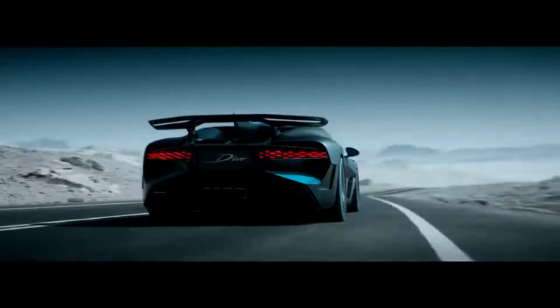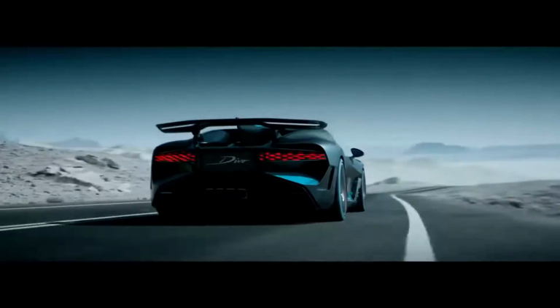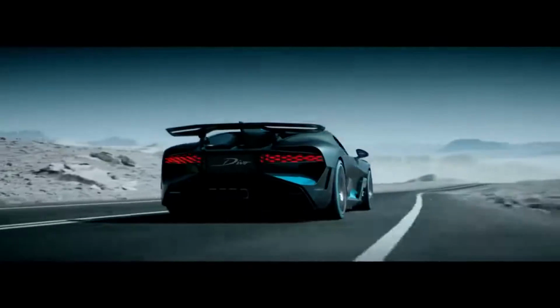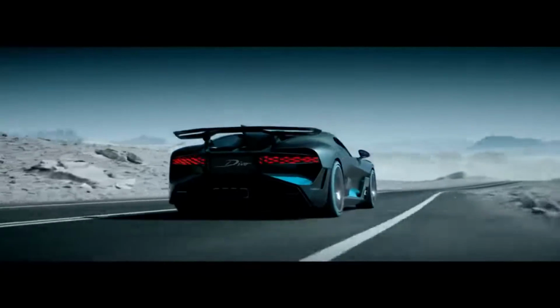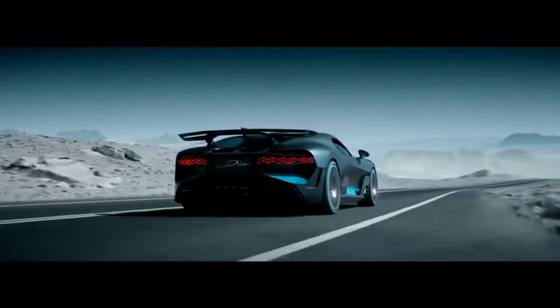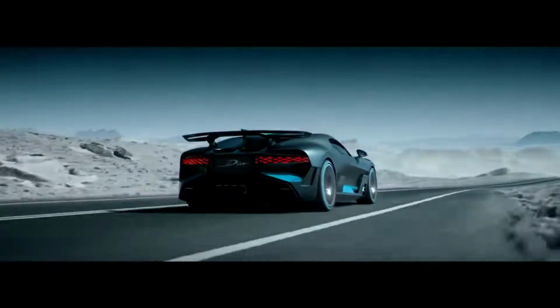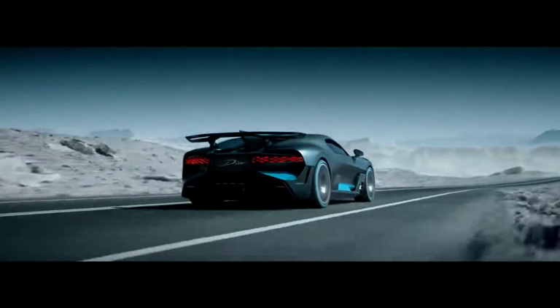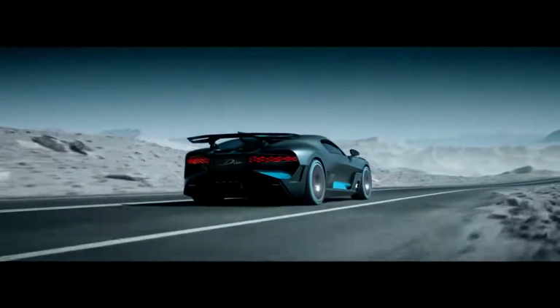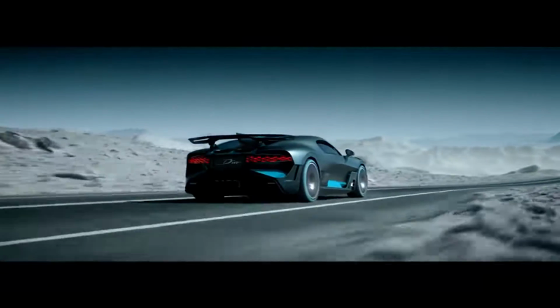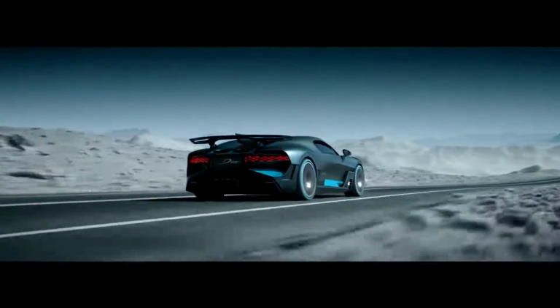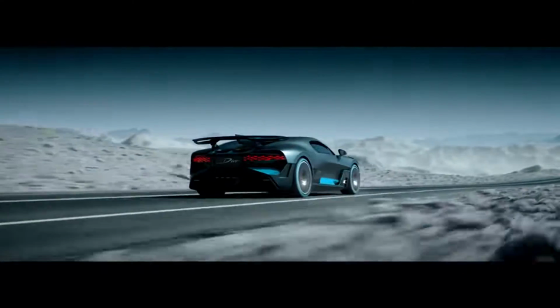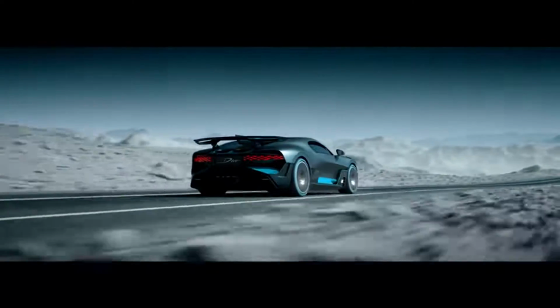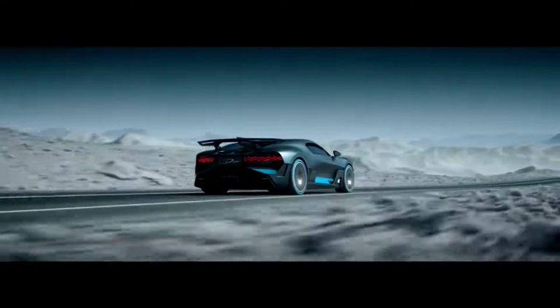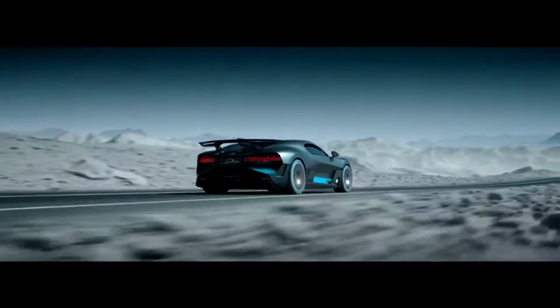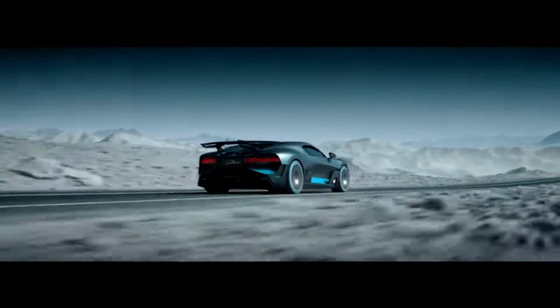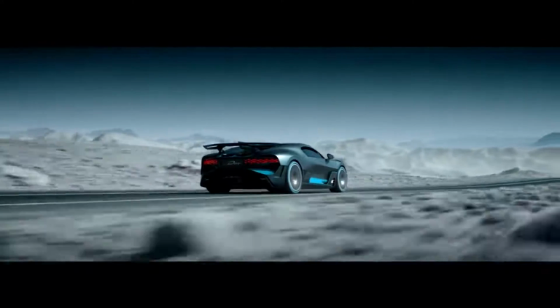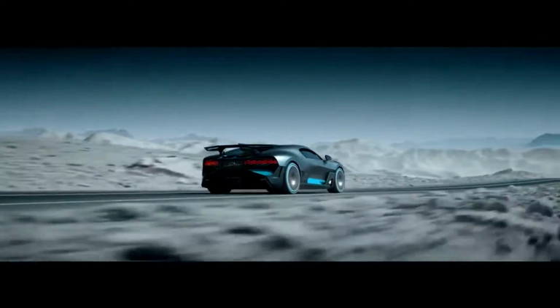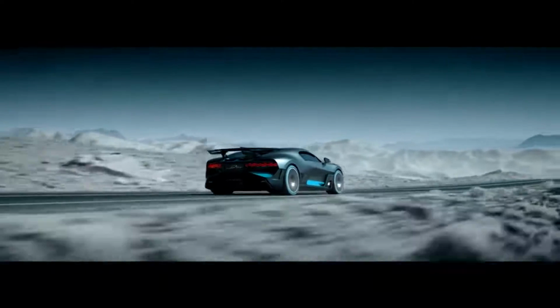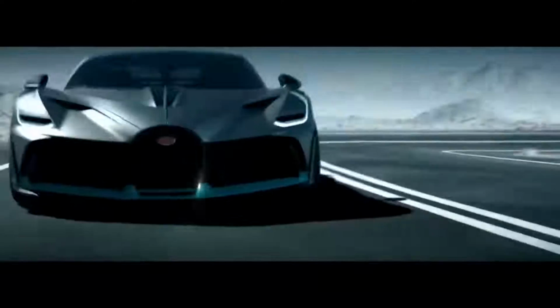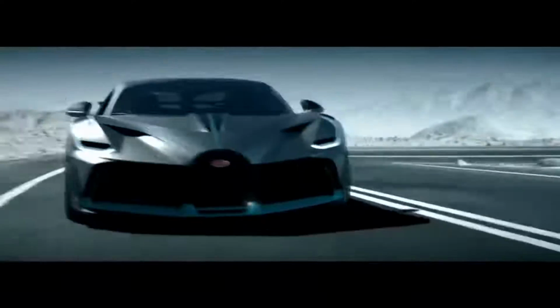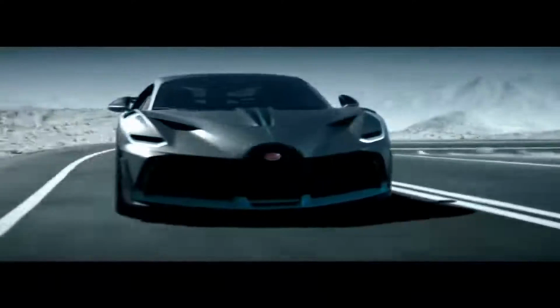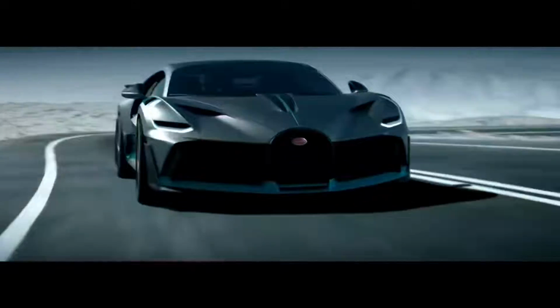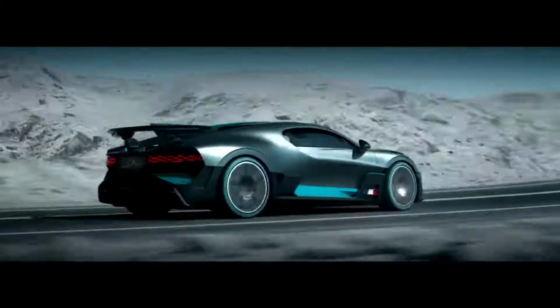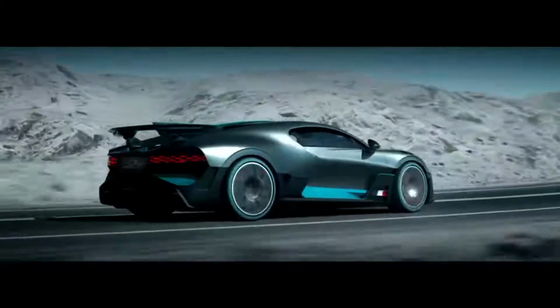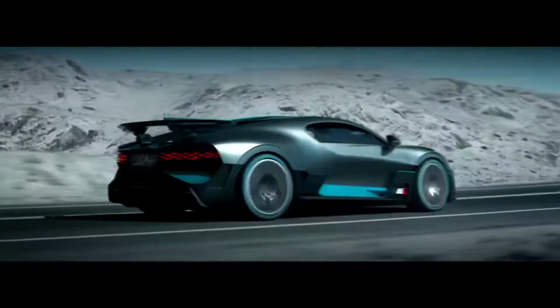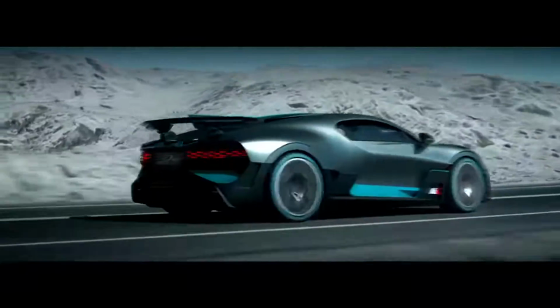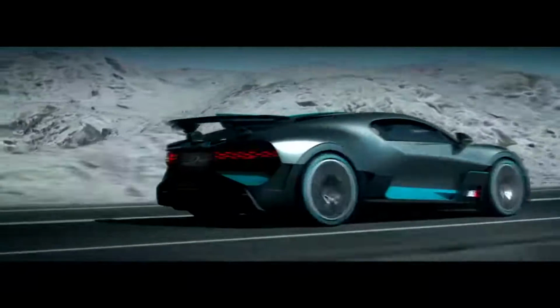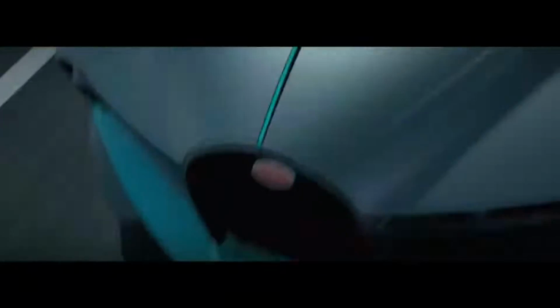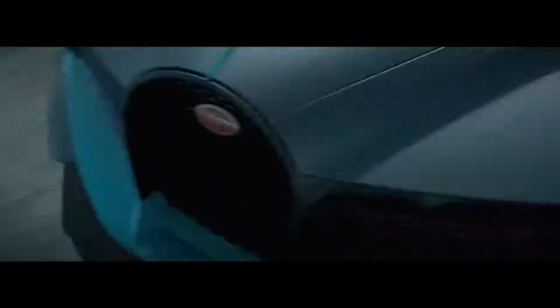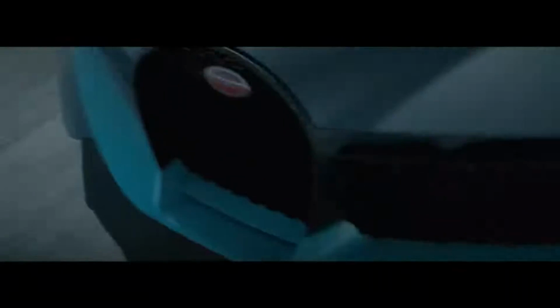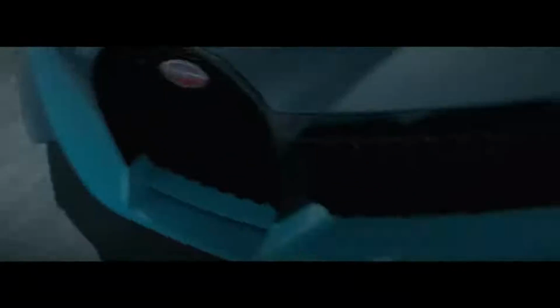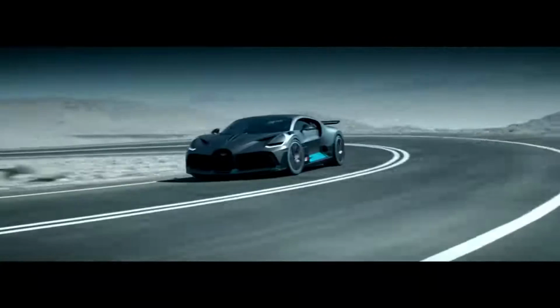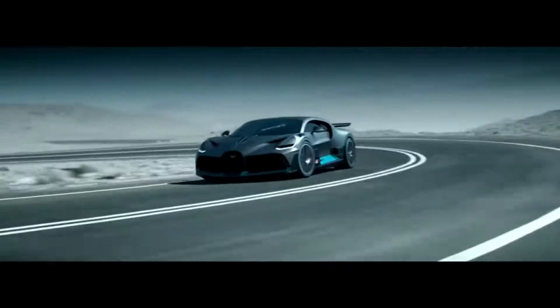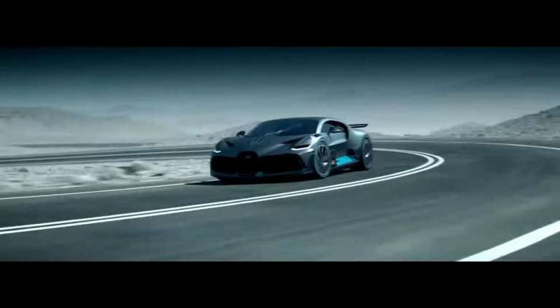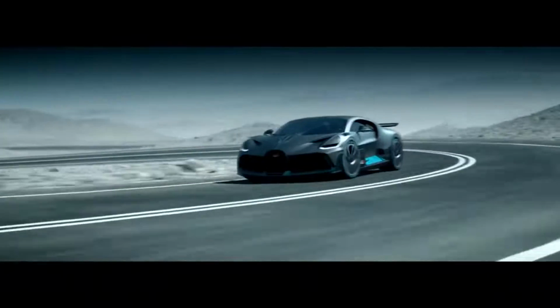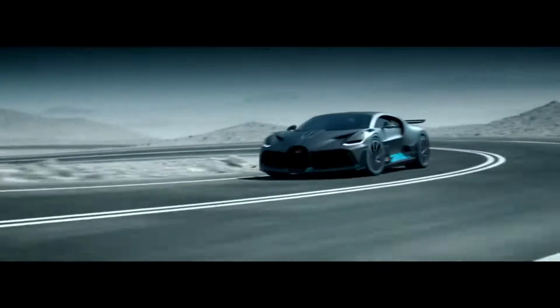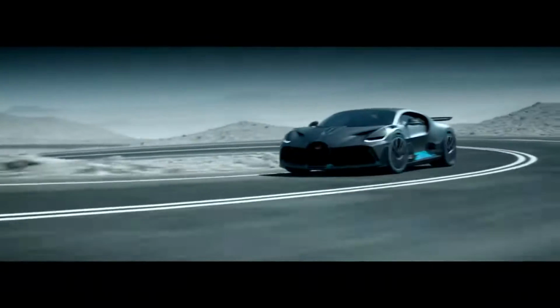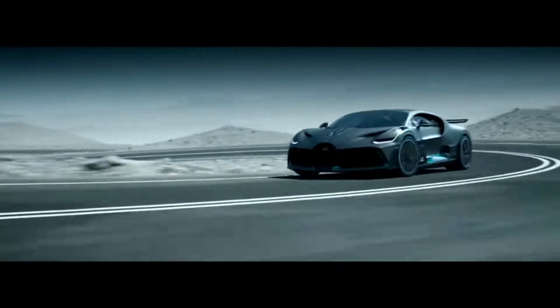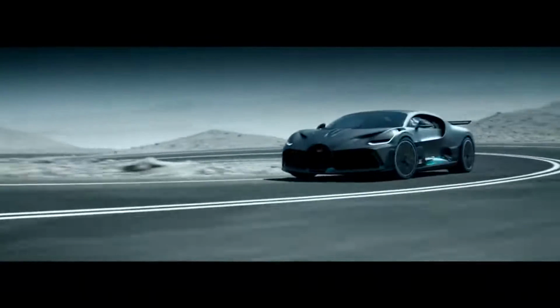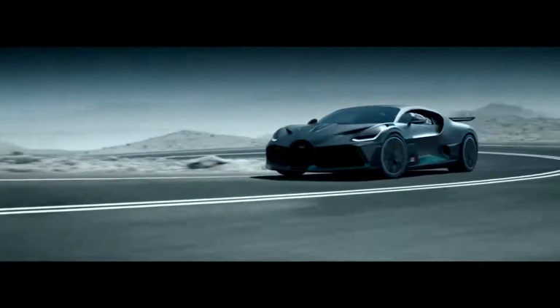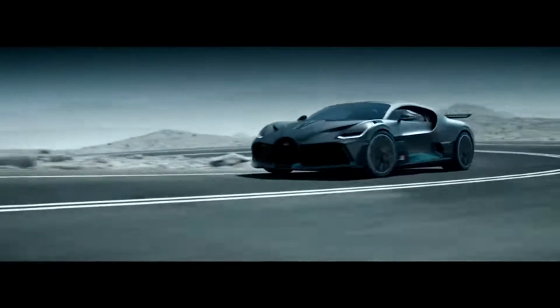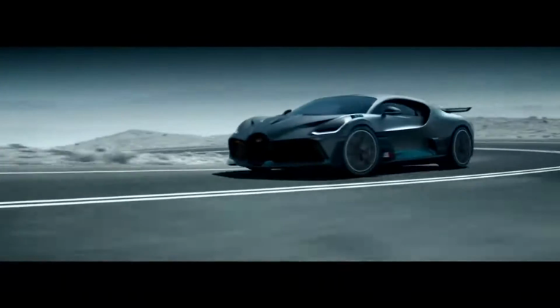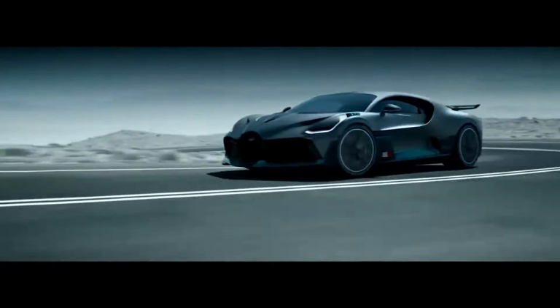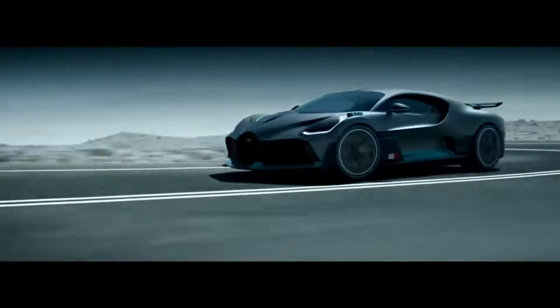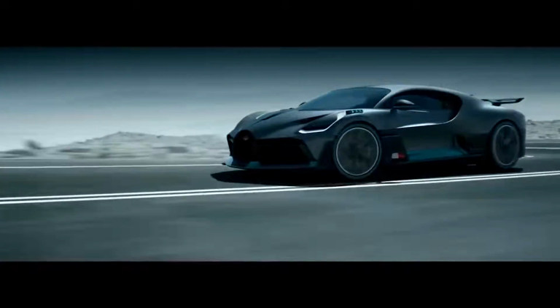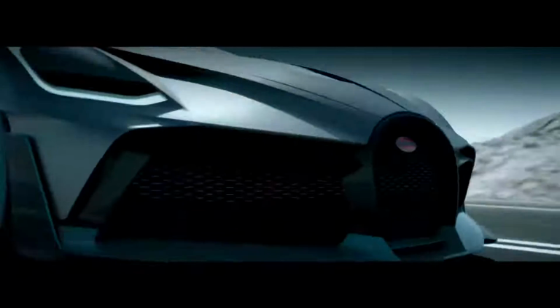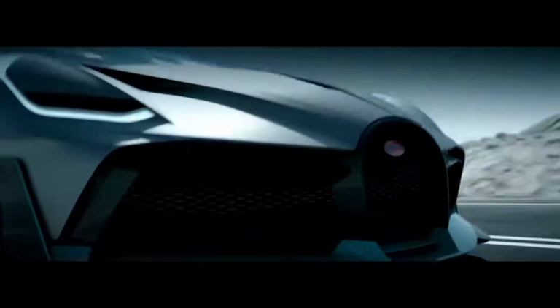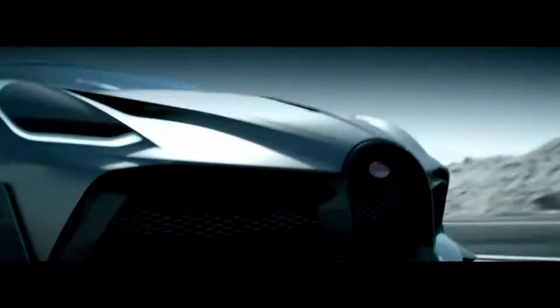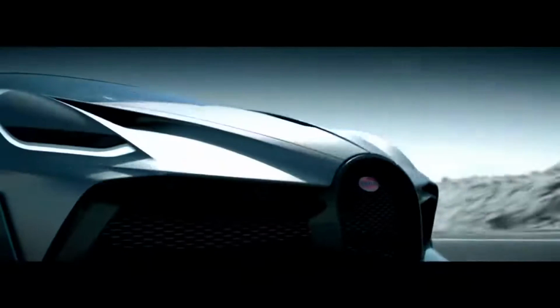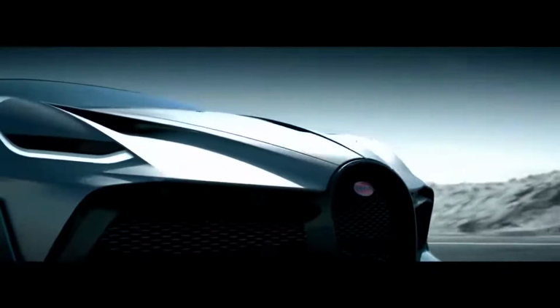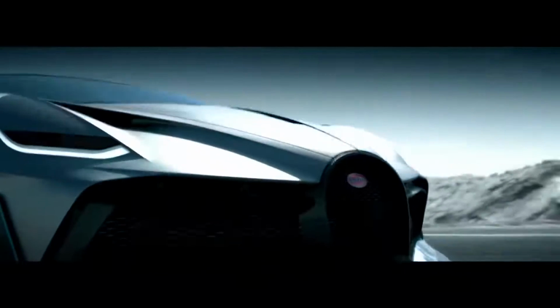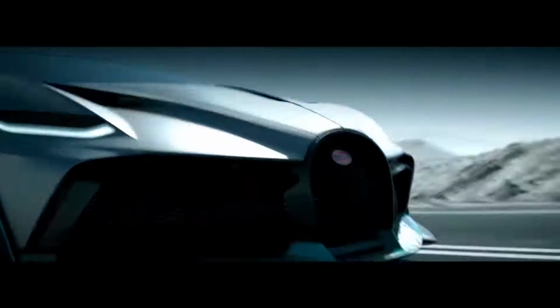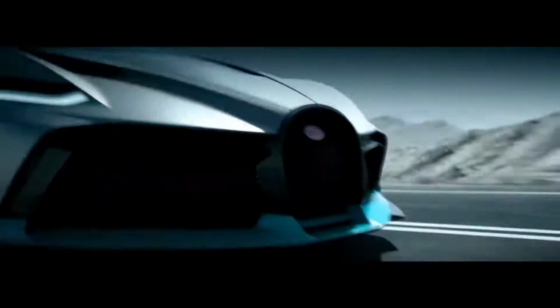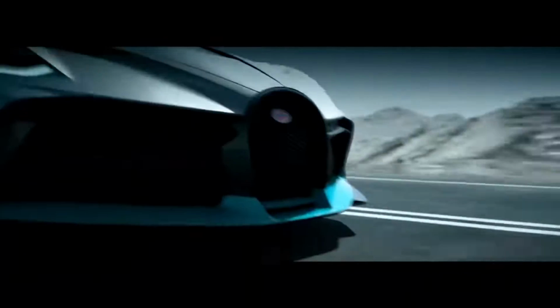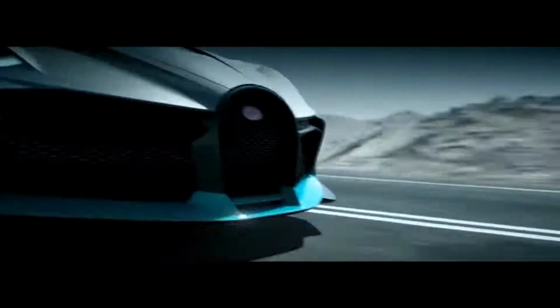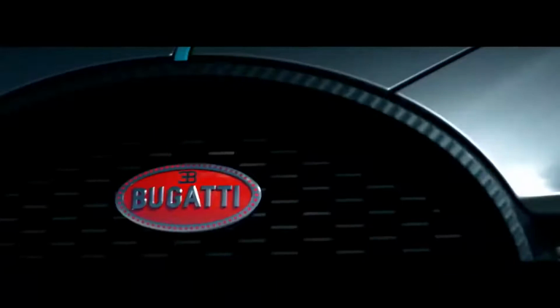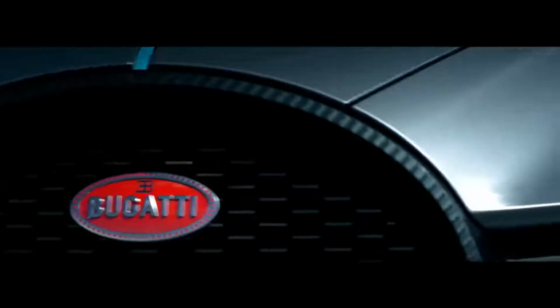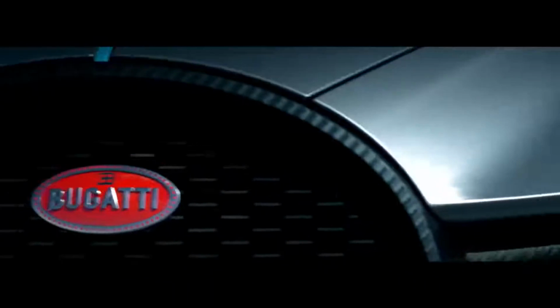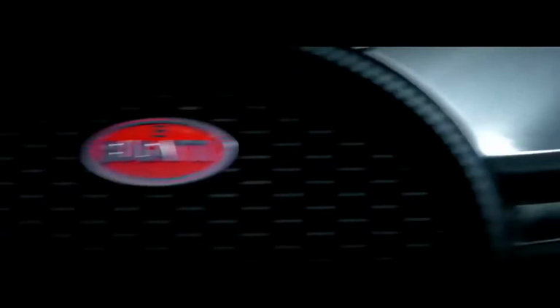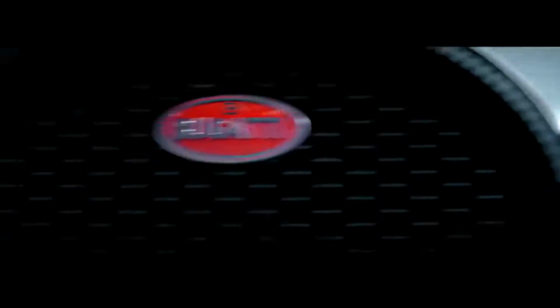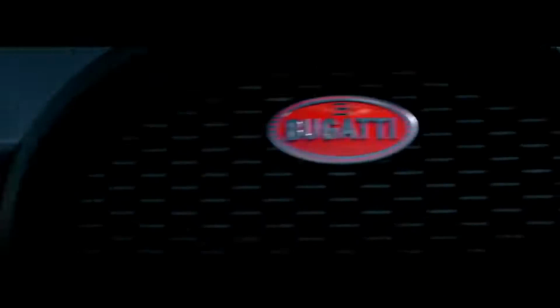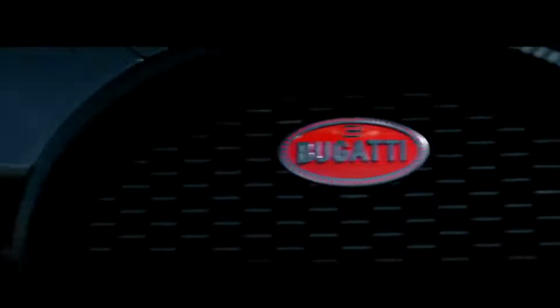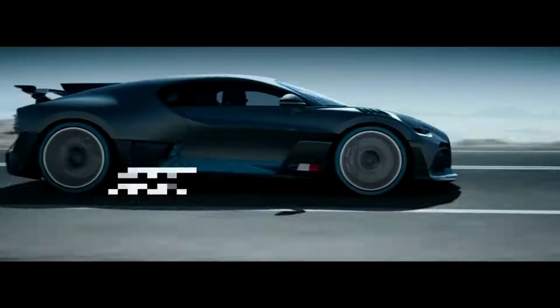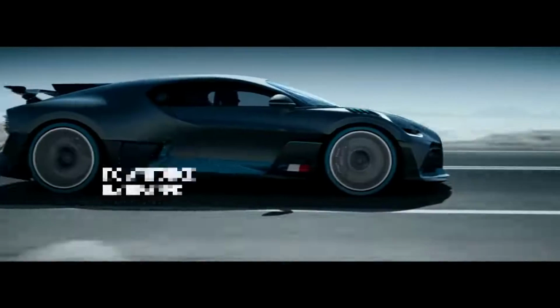Finally, the moment you've been waiting for: Bugatti is making 40 examples of the car, each costing $5.8 million.